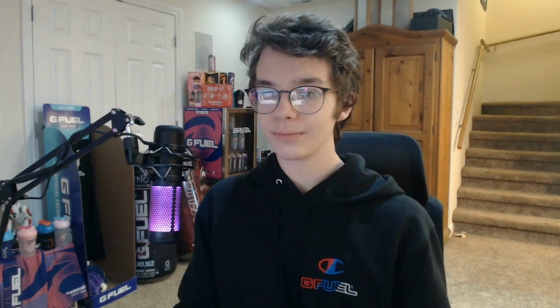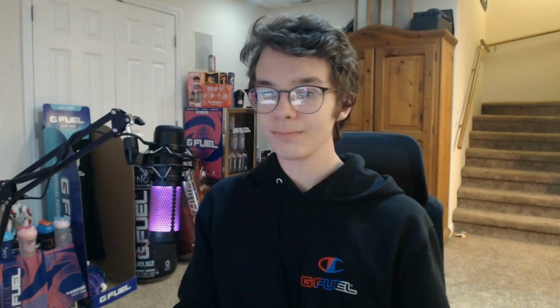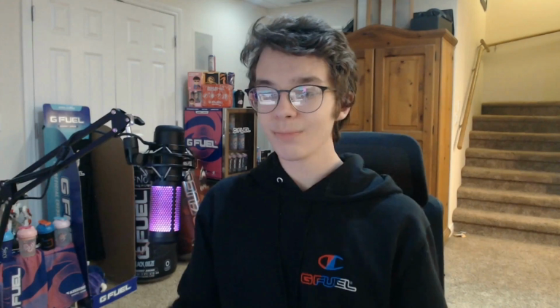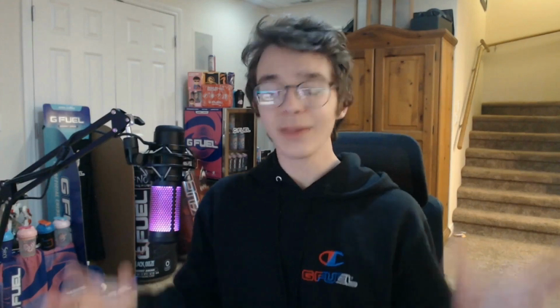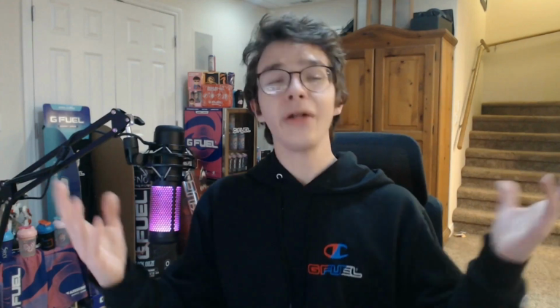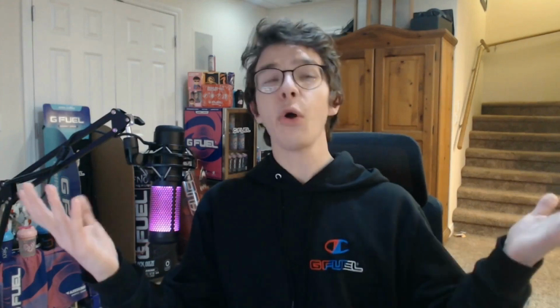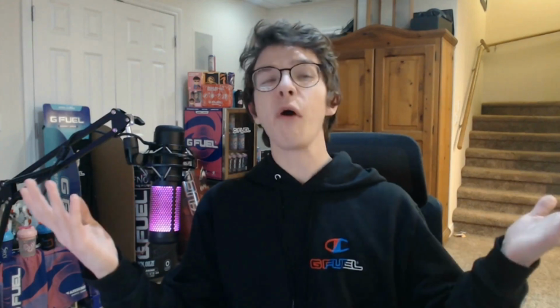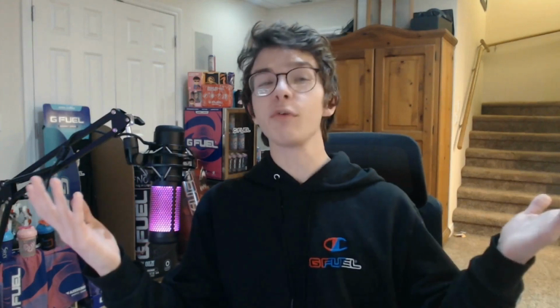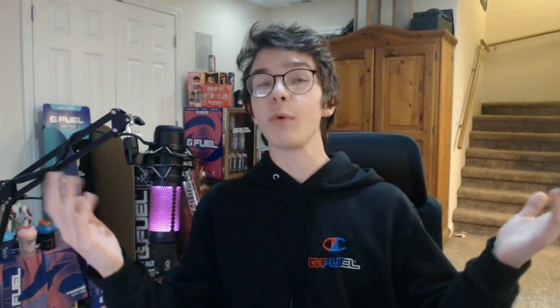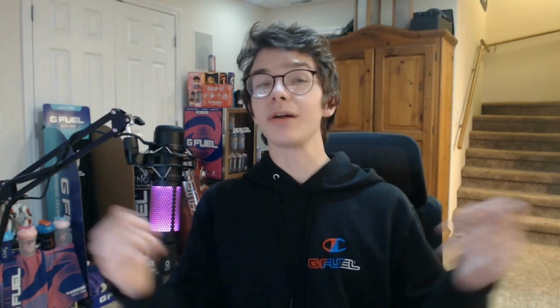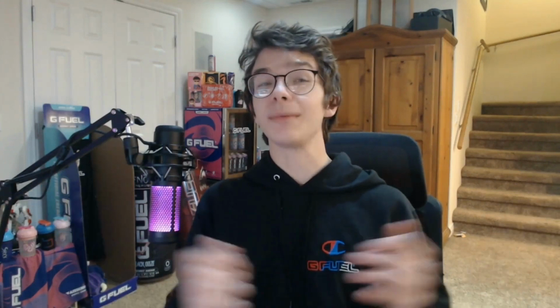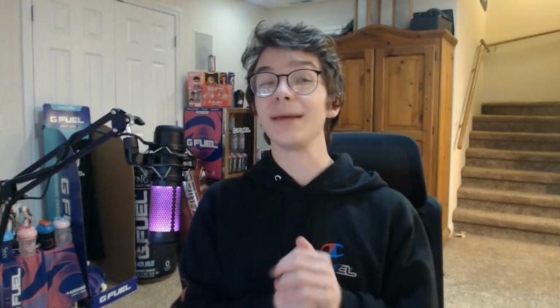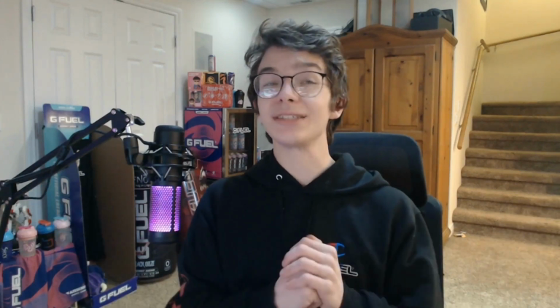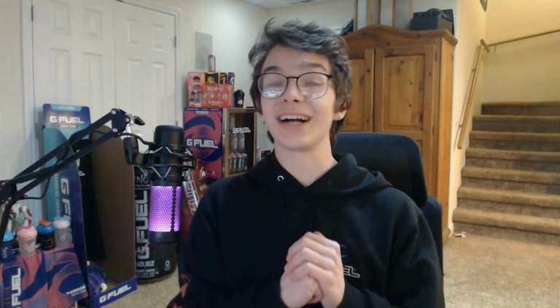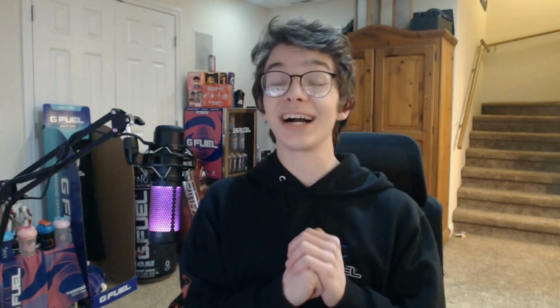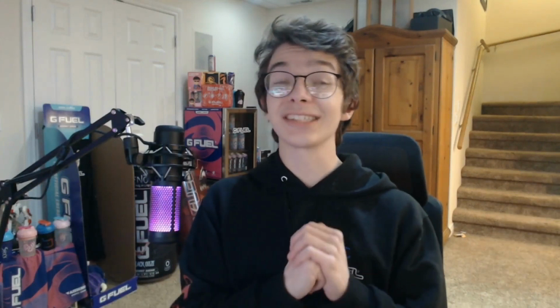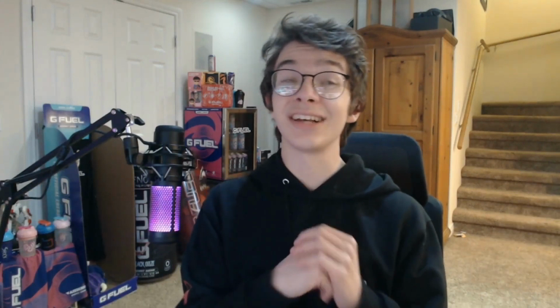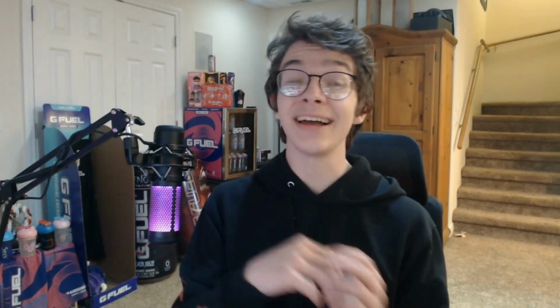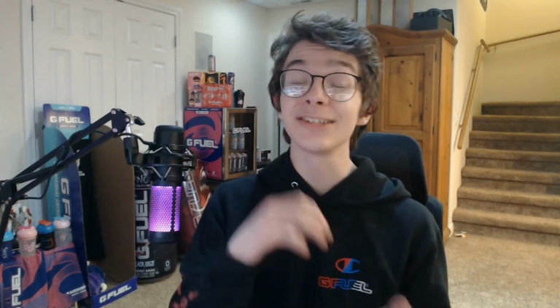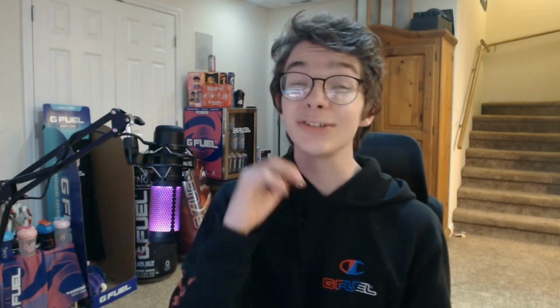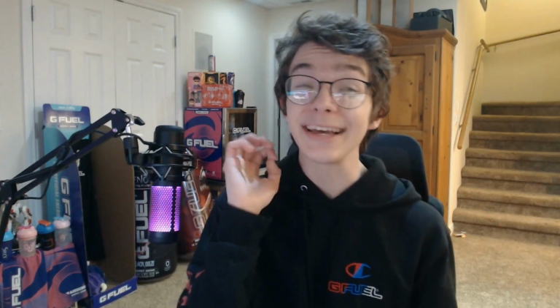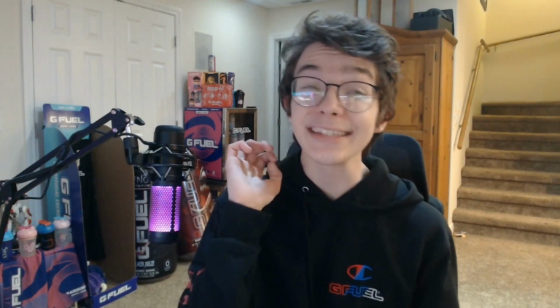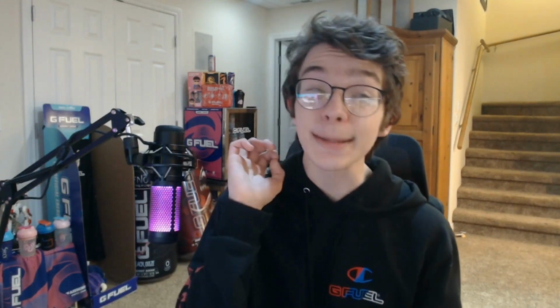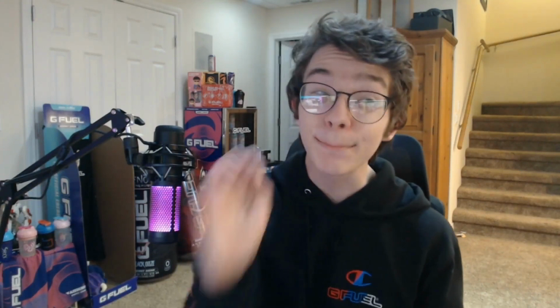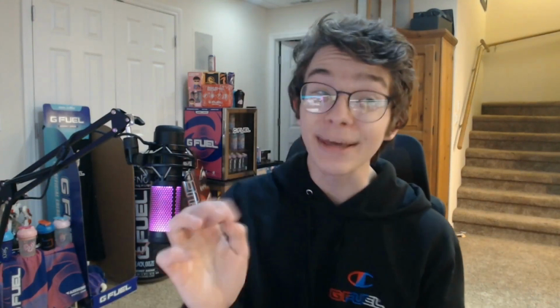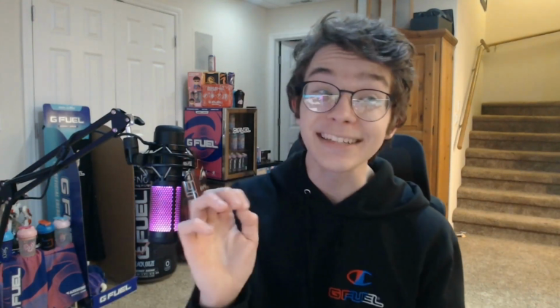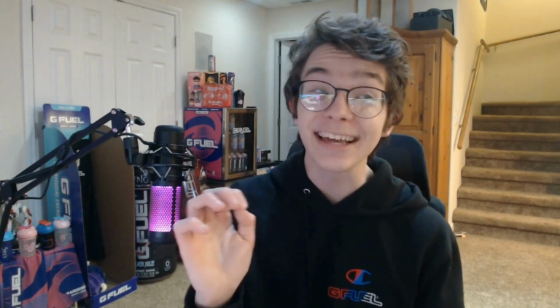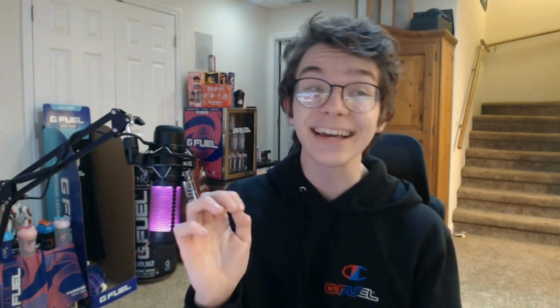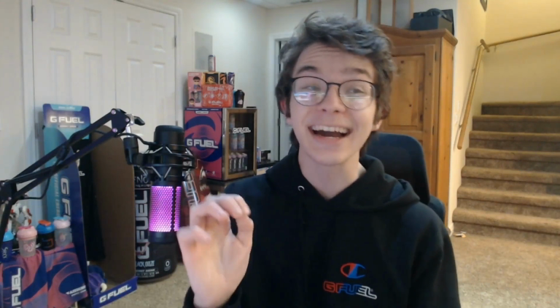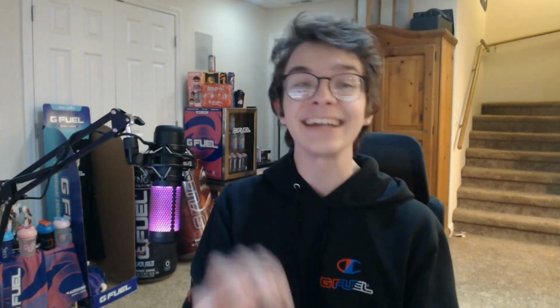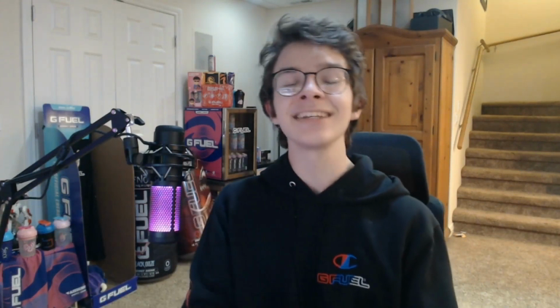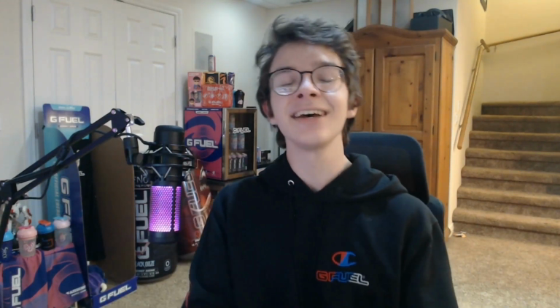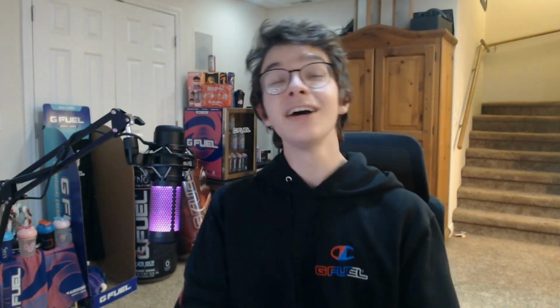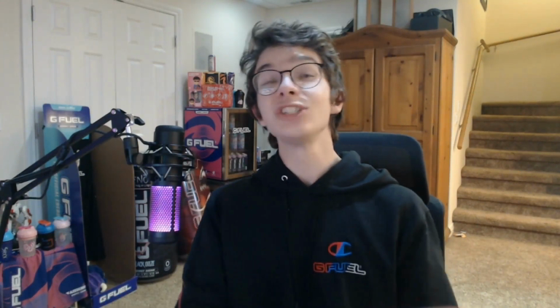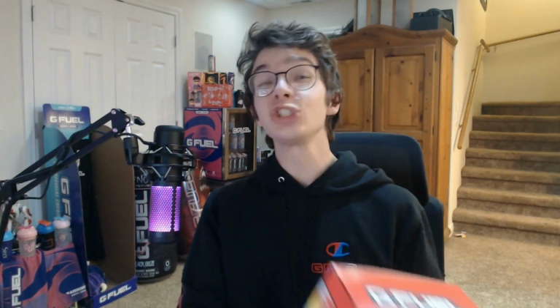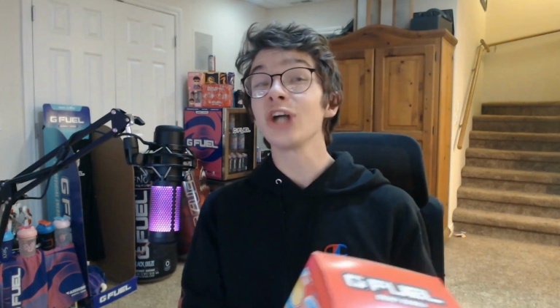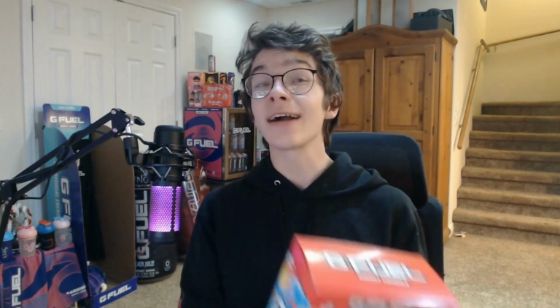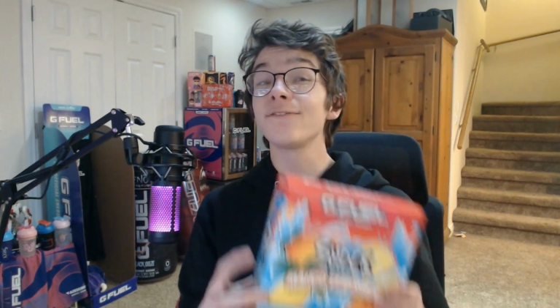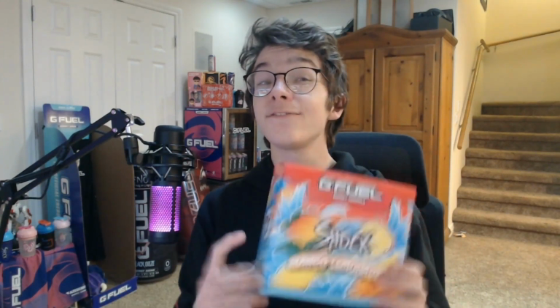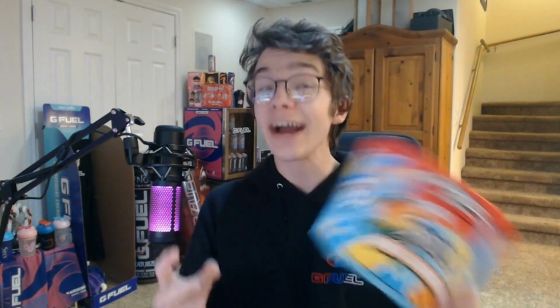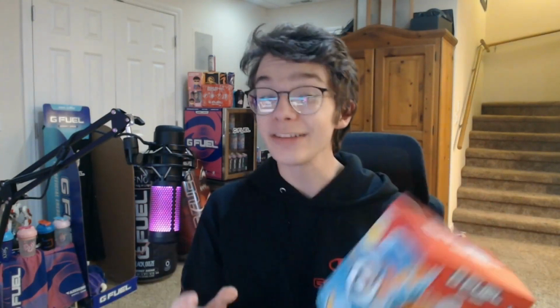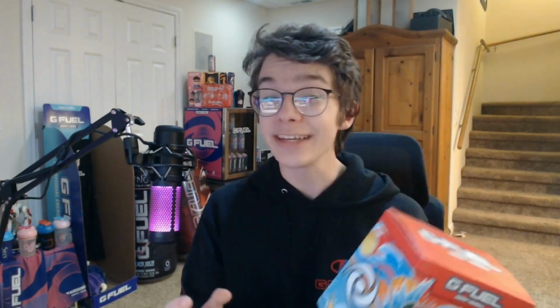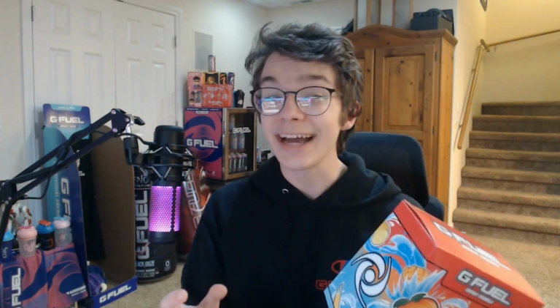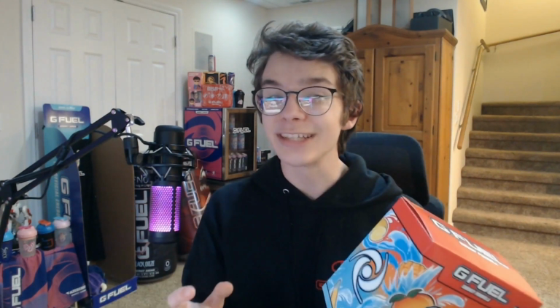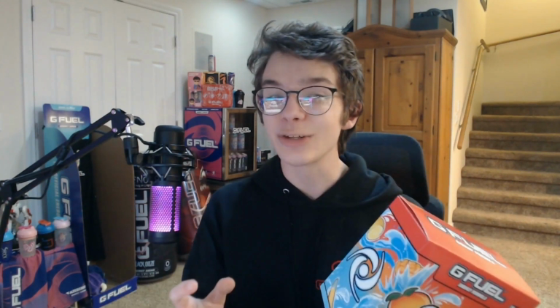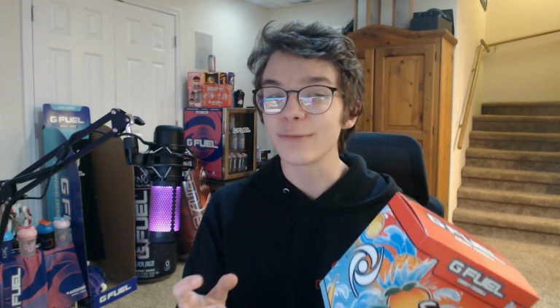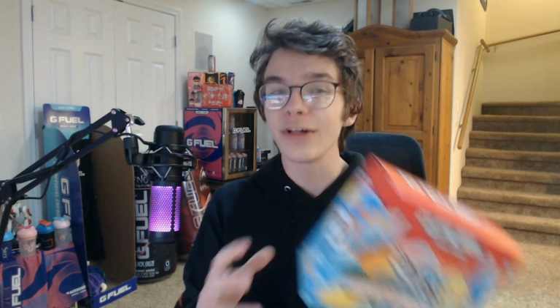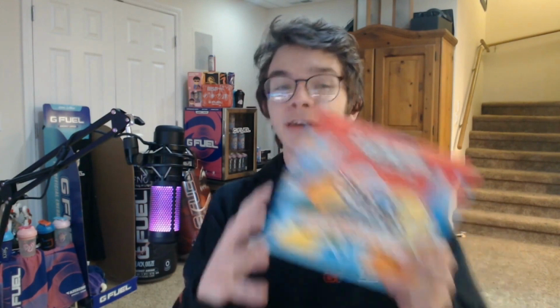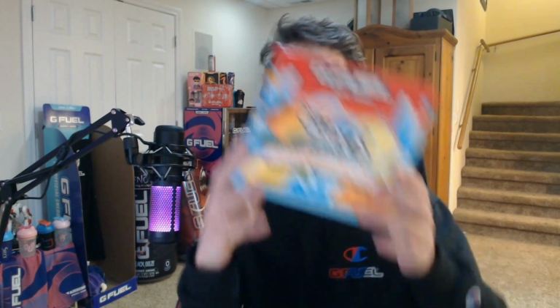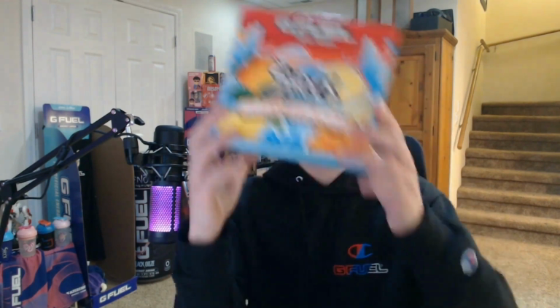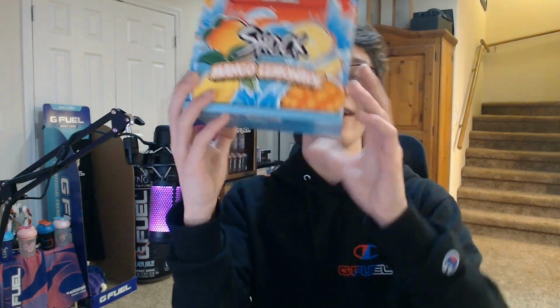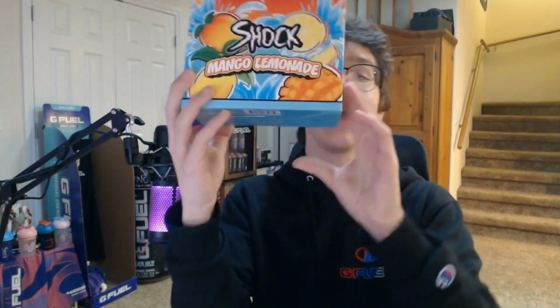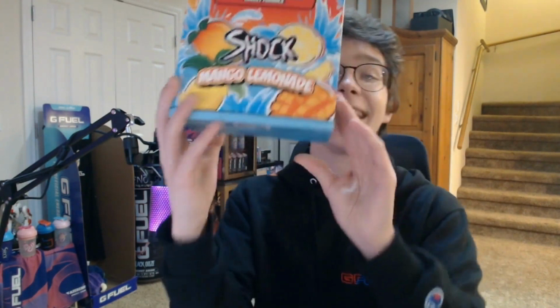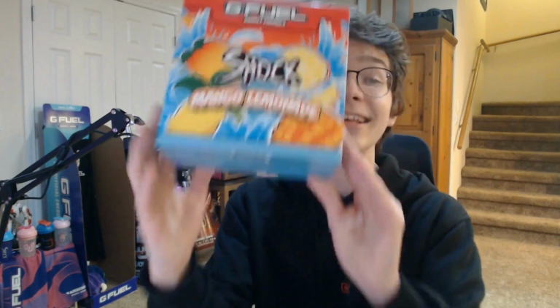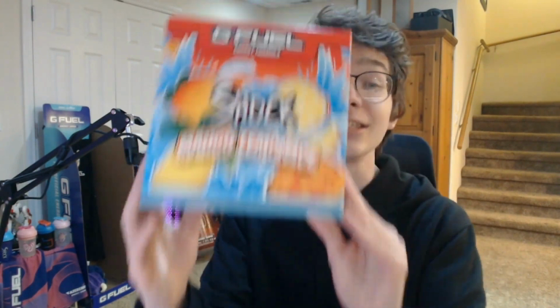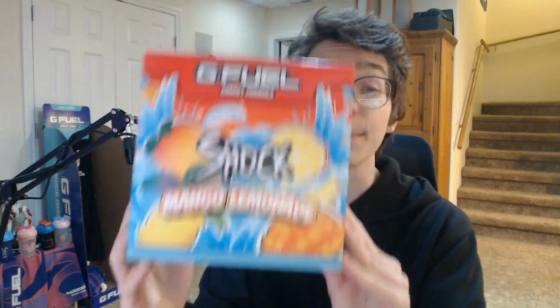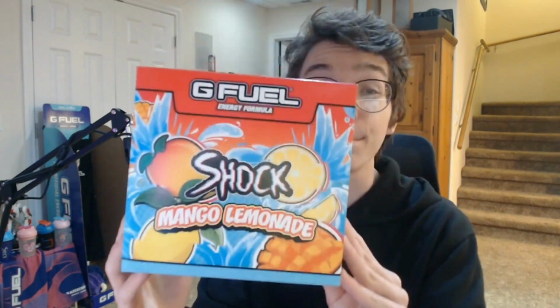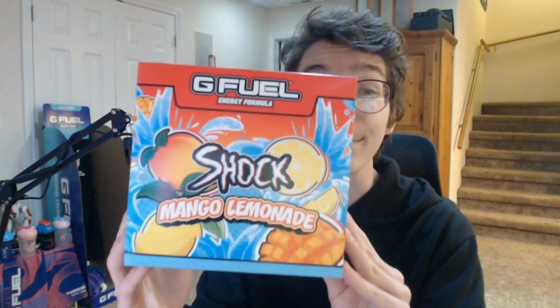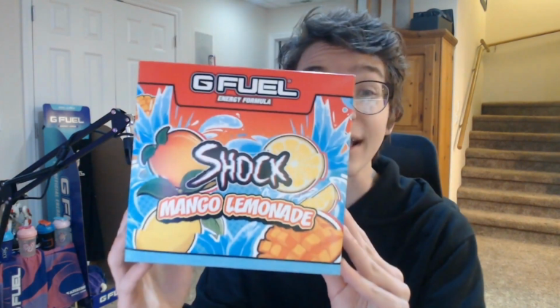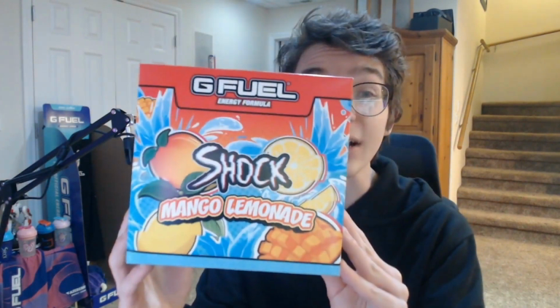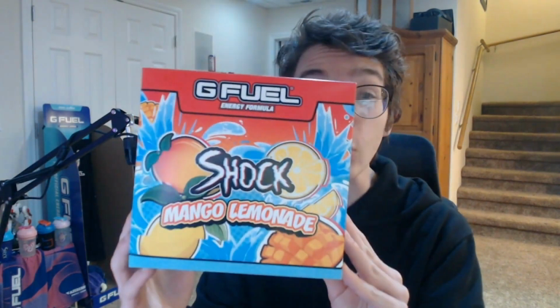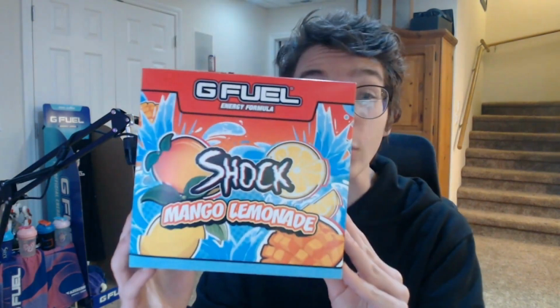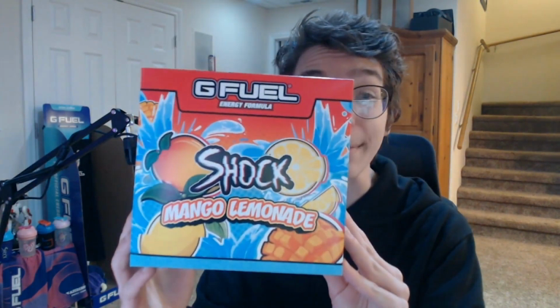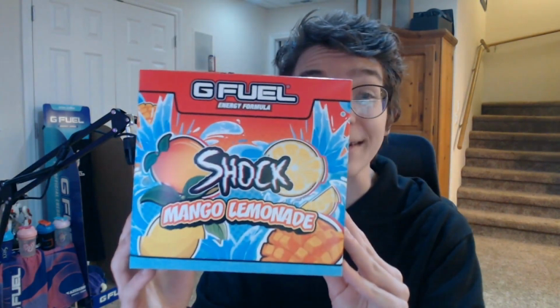Hello everyone, my name is Toxna, and today is a big day guys. Shock finally got his own flavor, and it is Mango Lemonade.